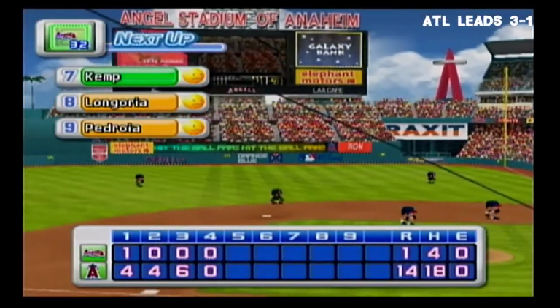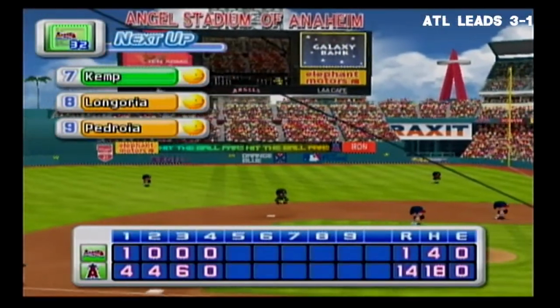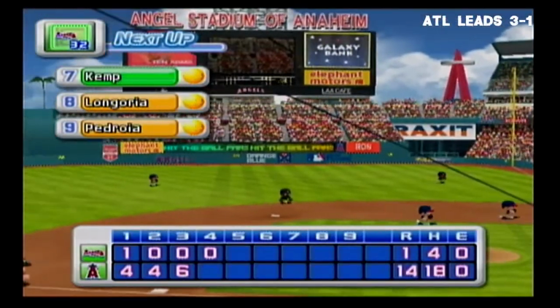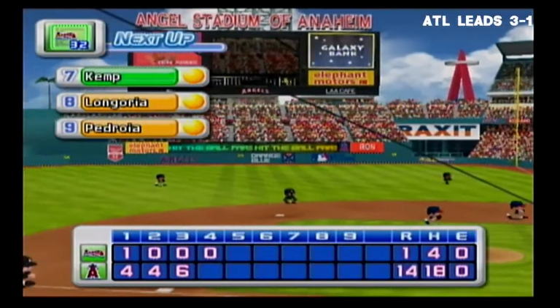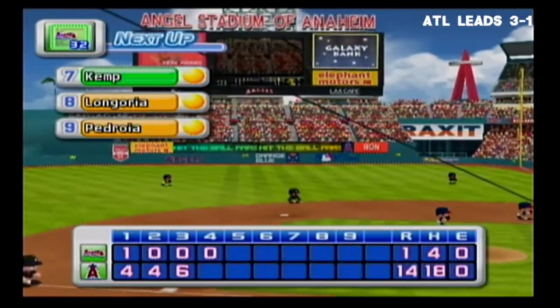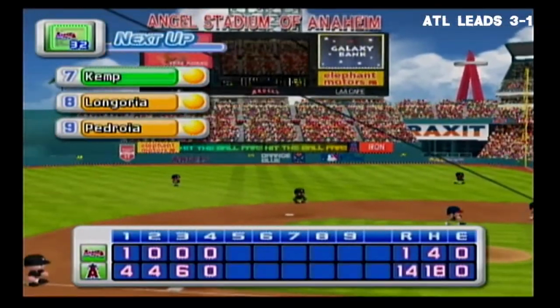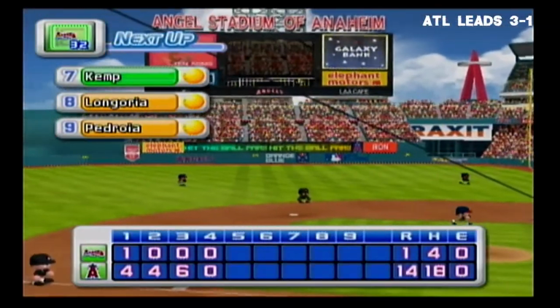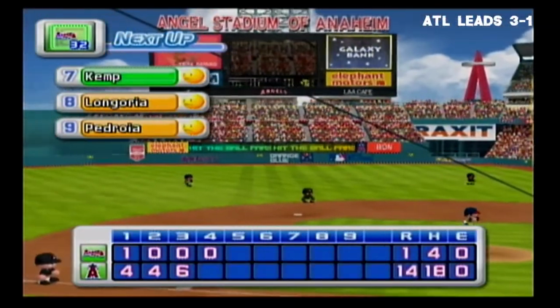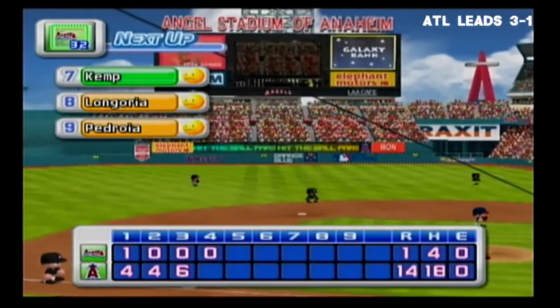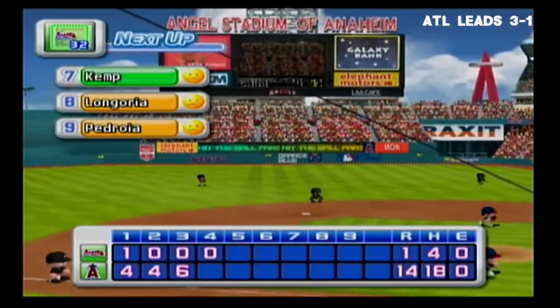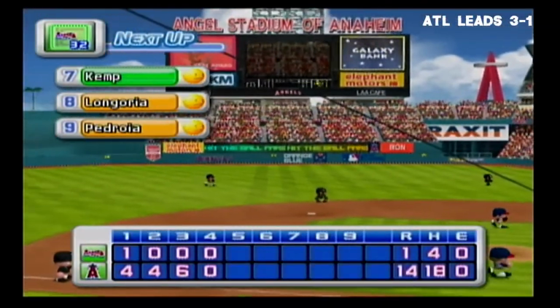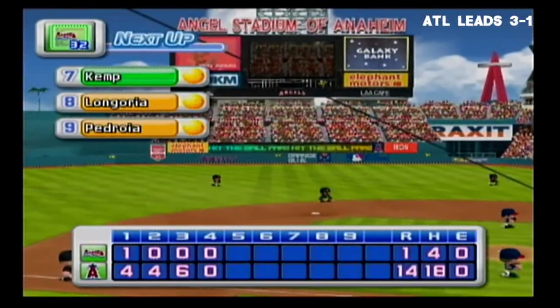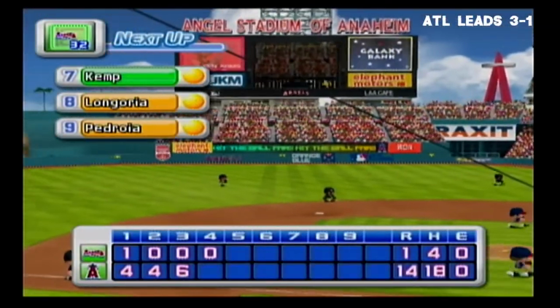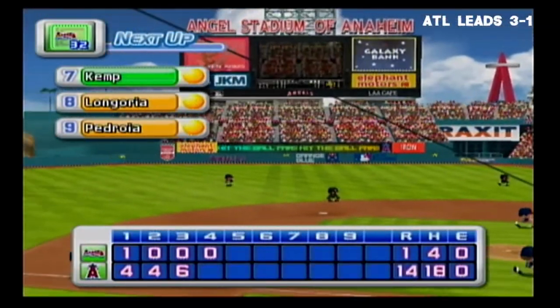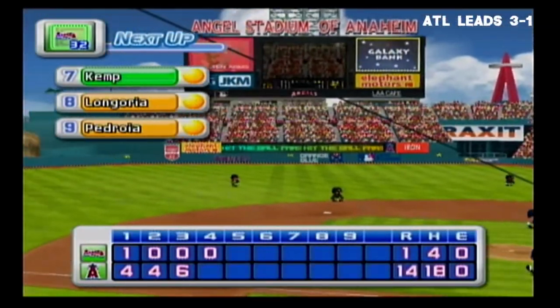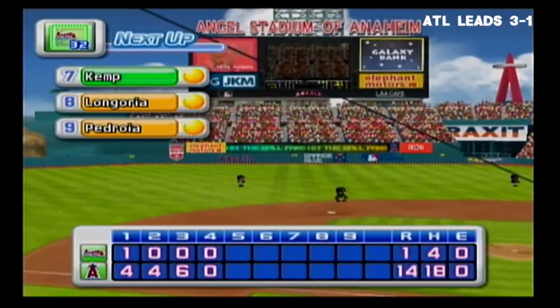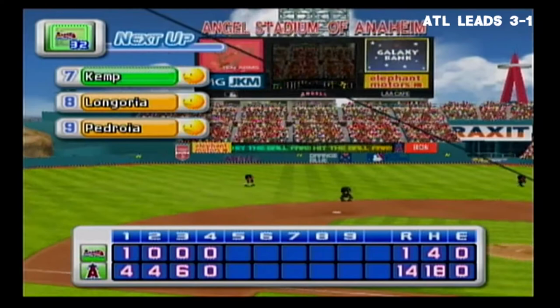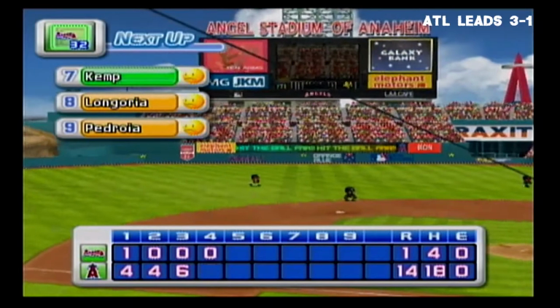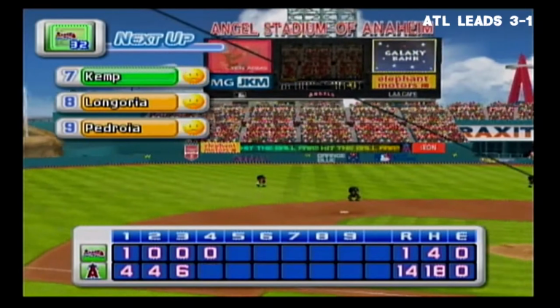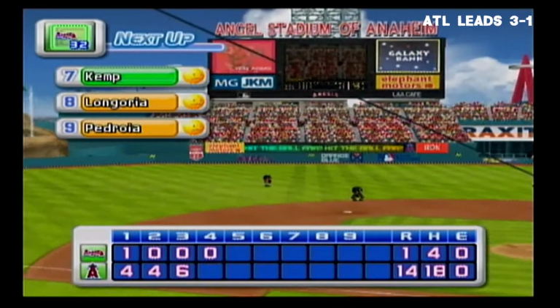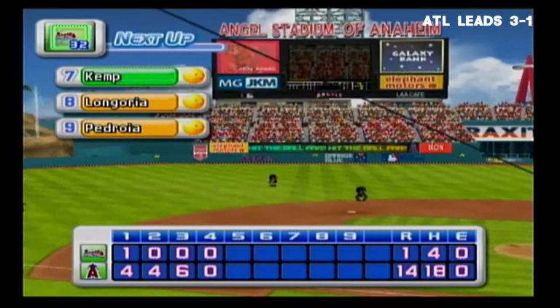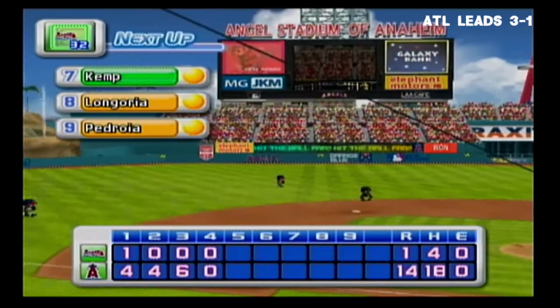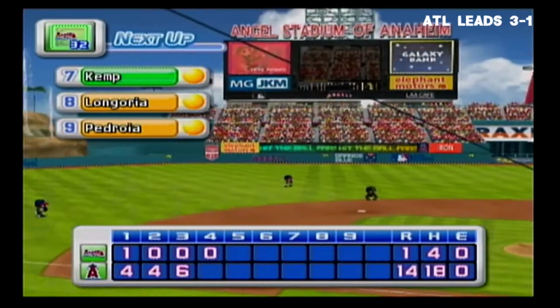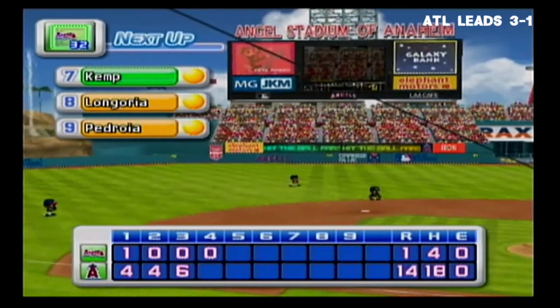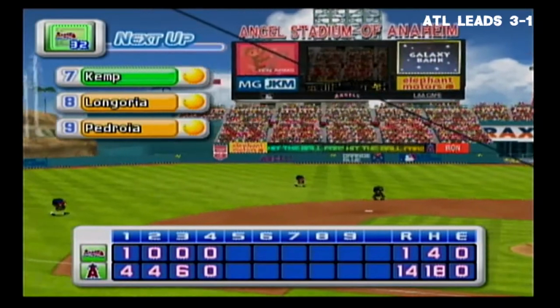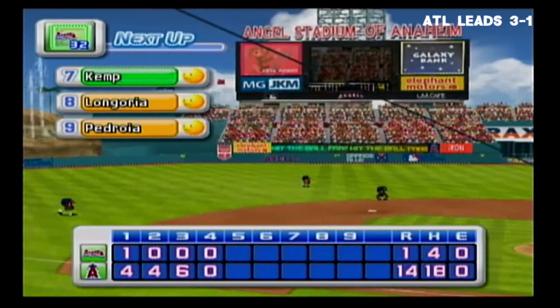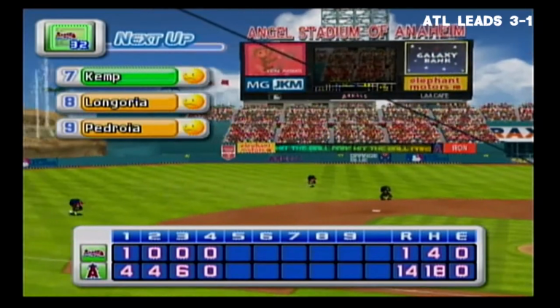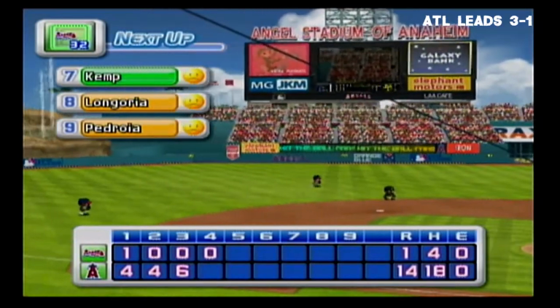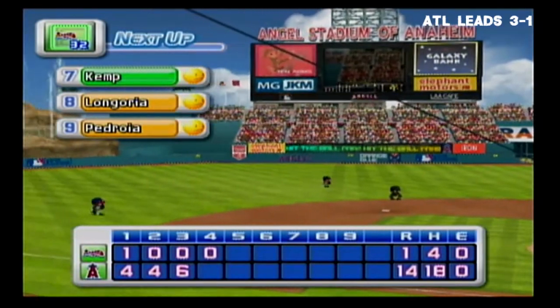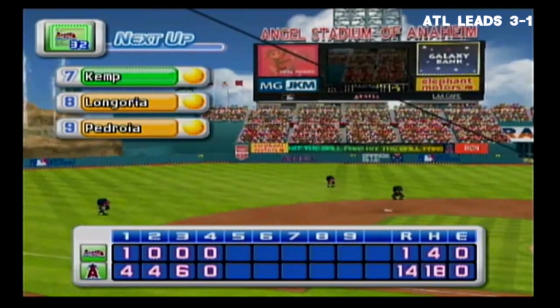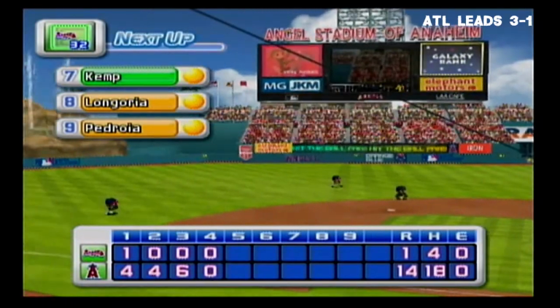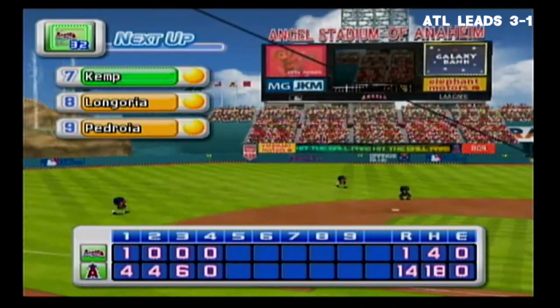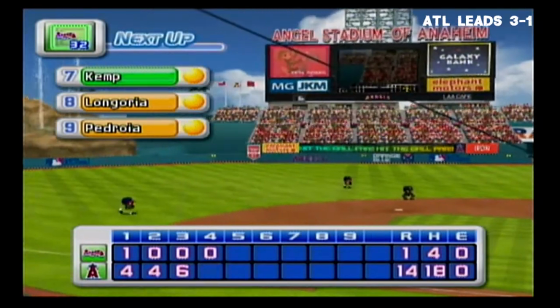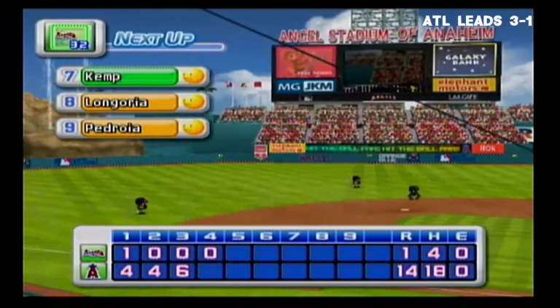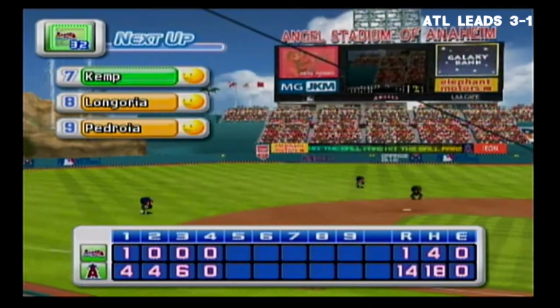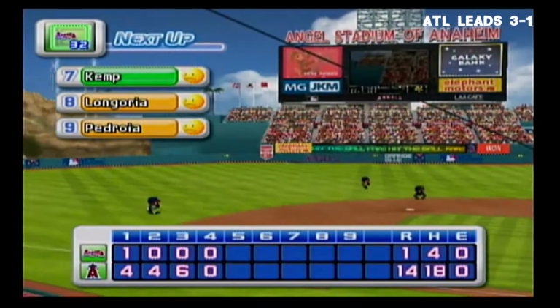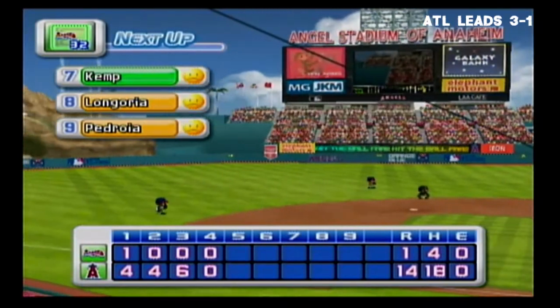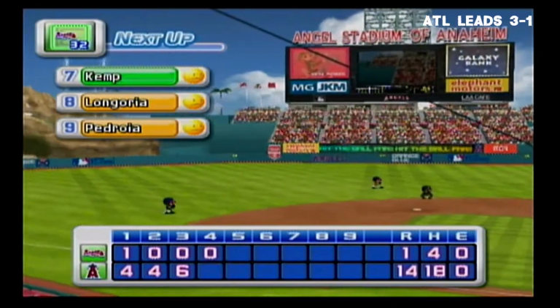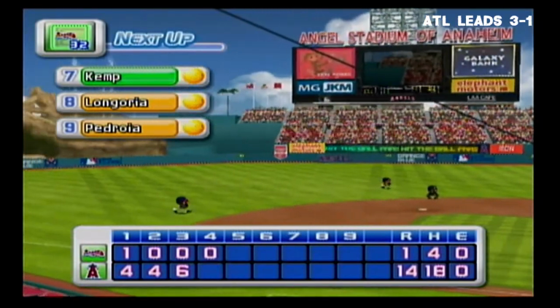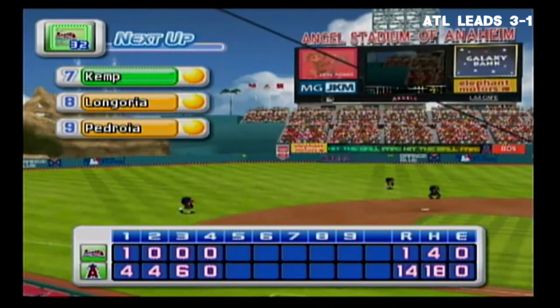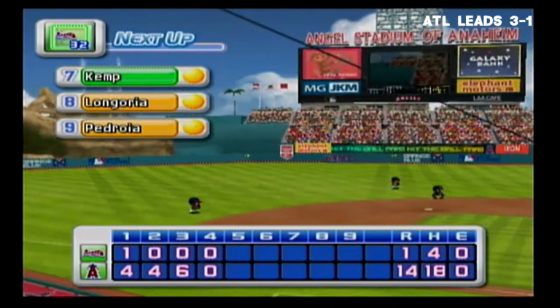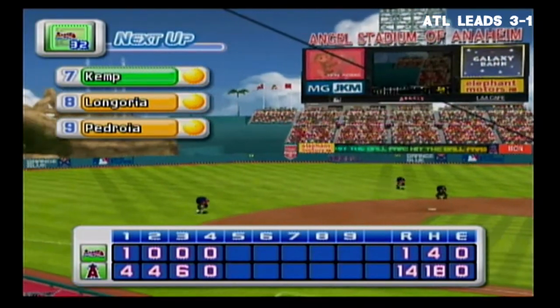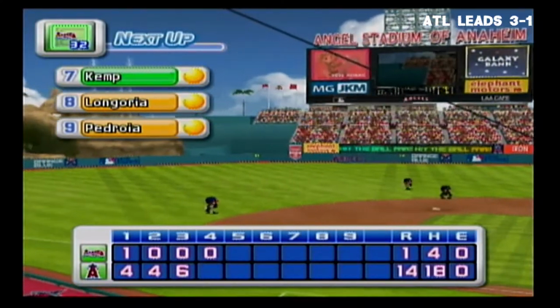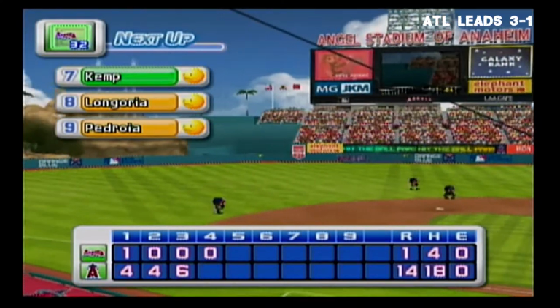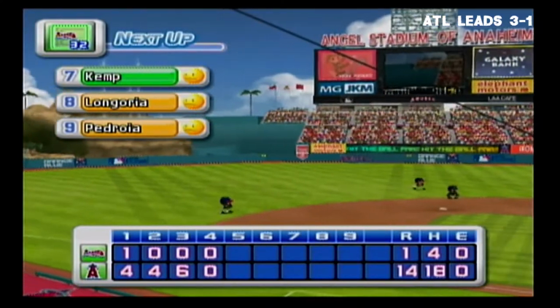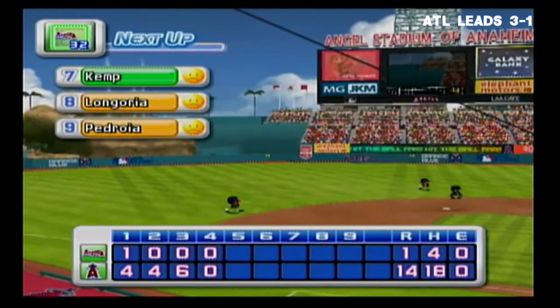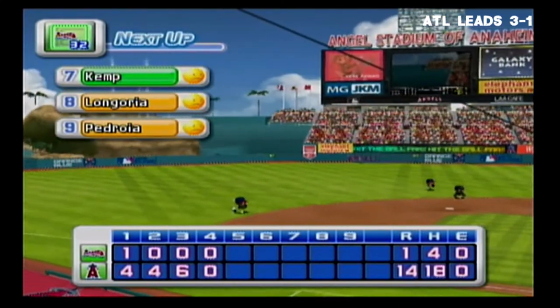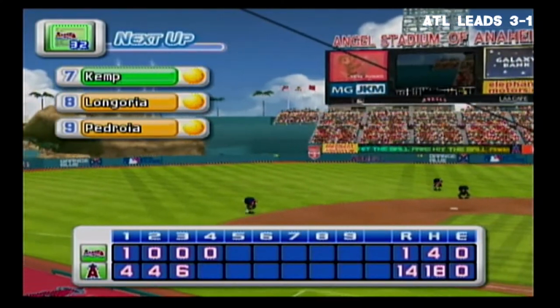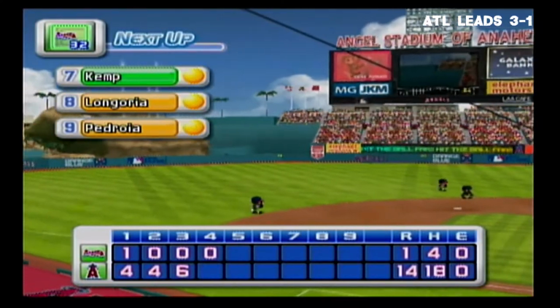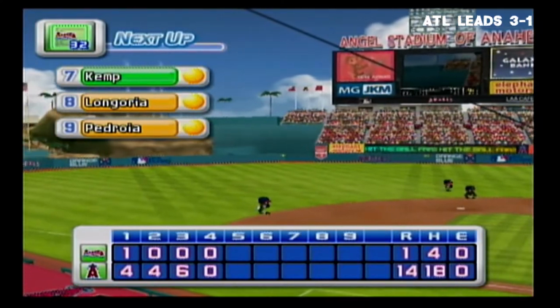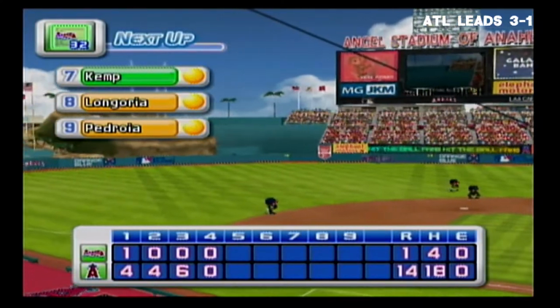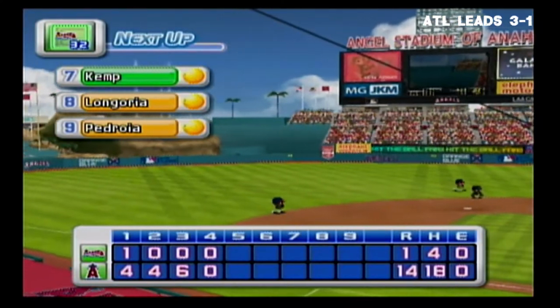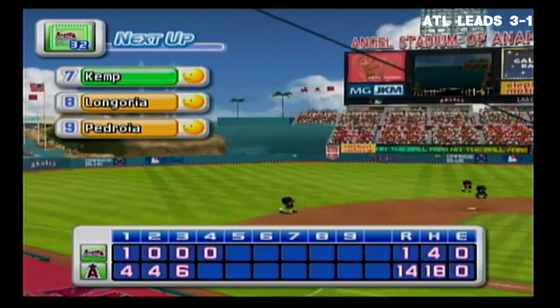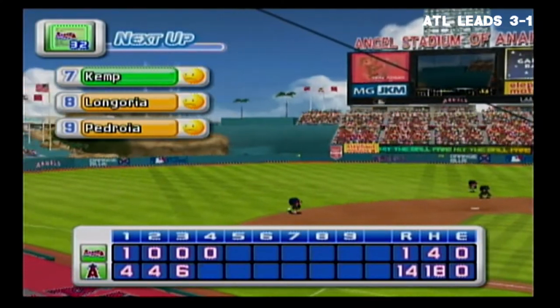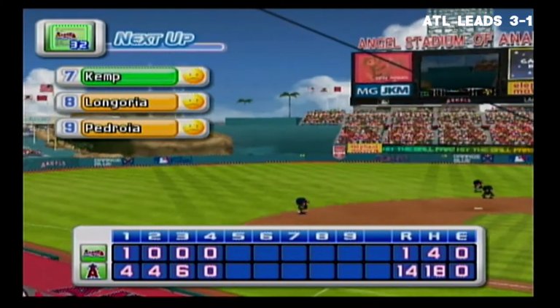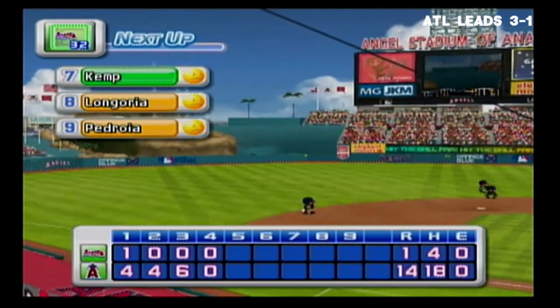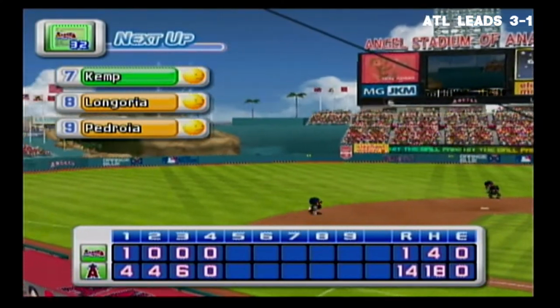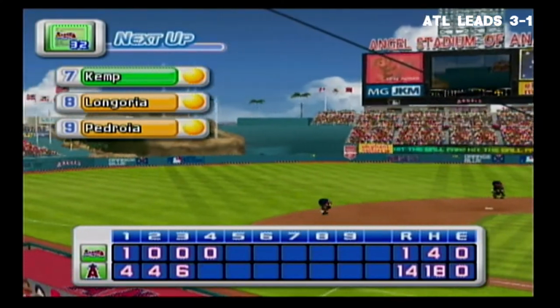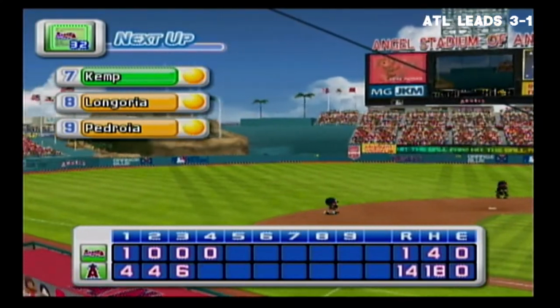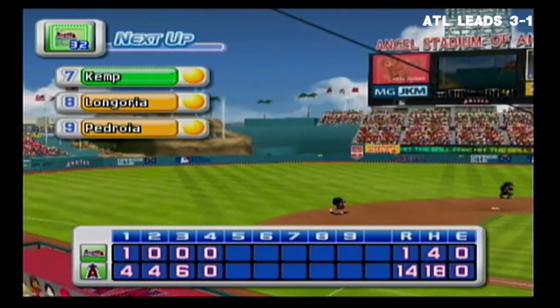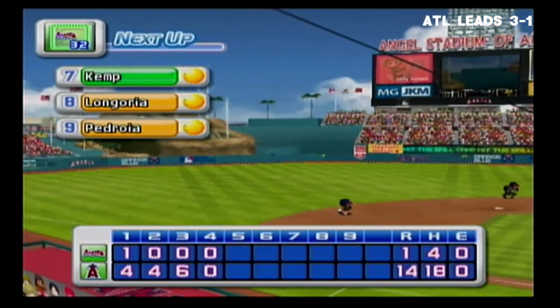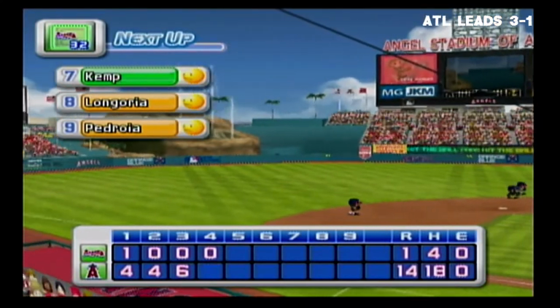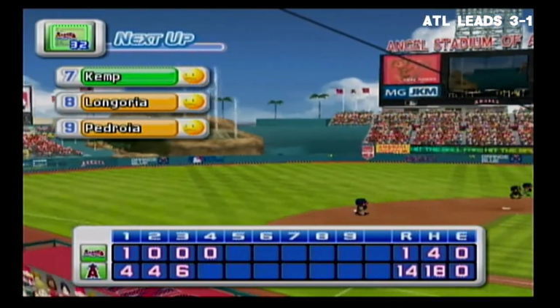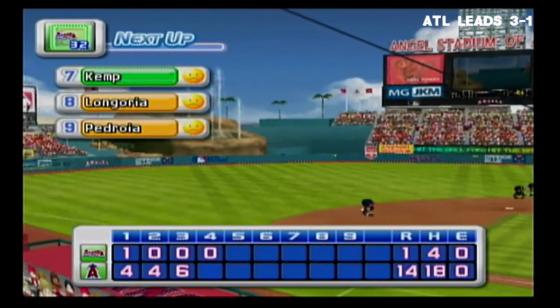No runs, one hit, no errors, one man left on base. At the end of the fourth inning, the Angels 14, the Braves 1.